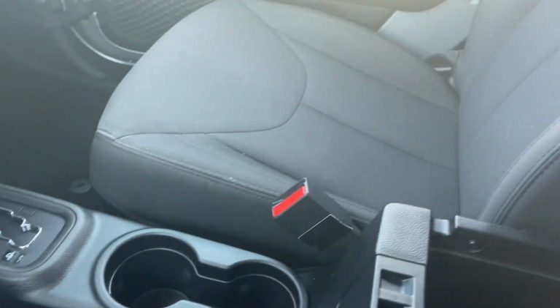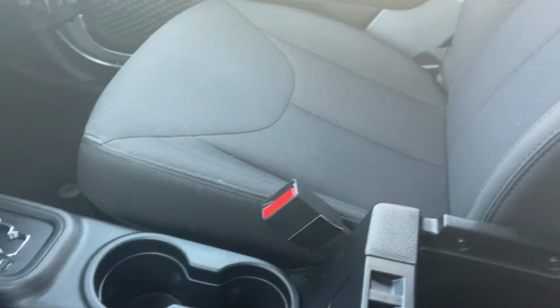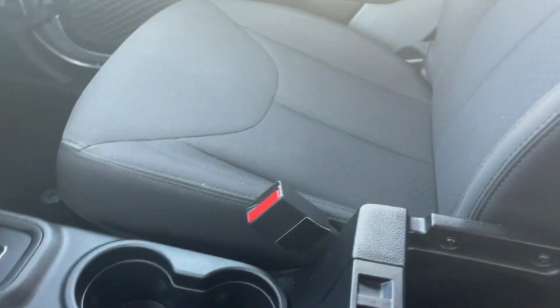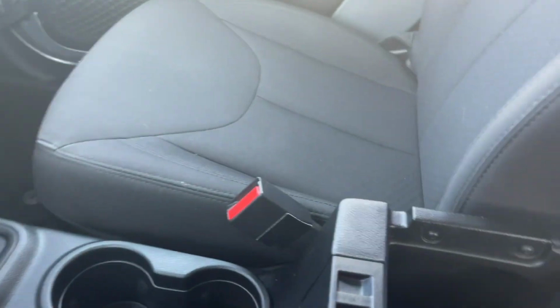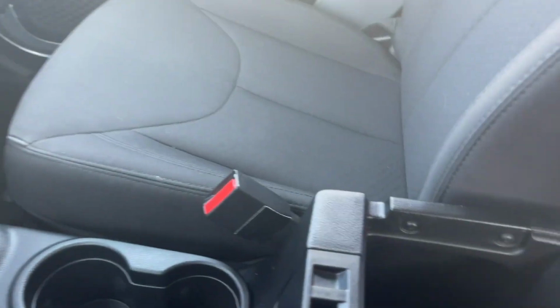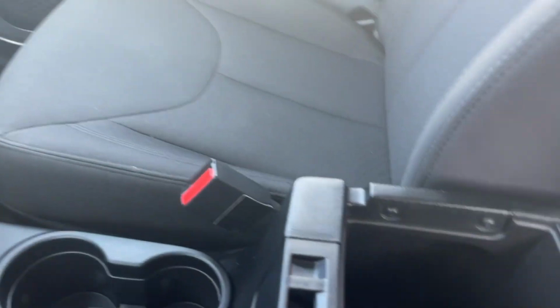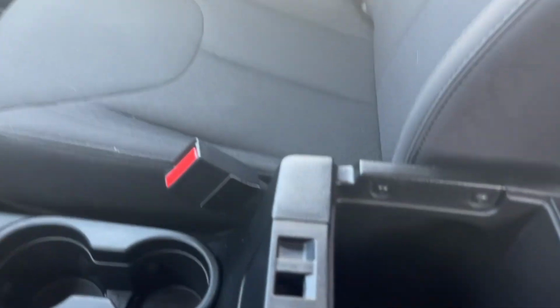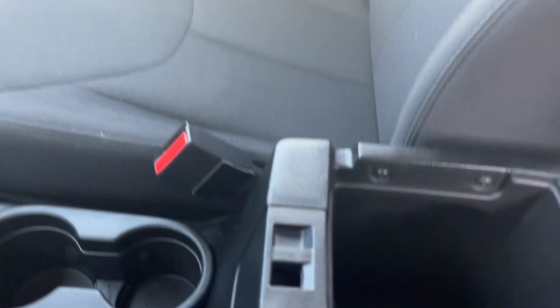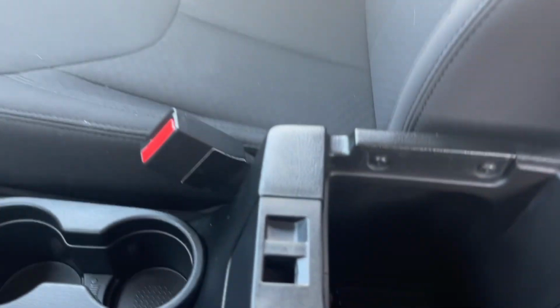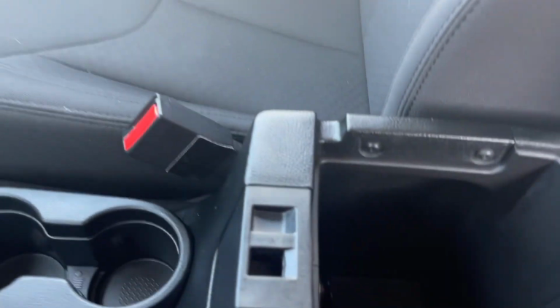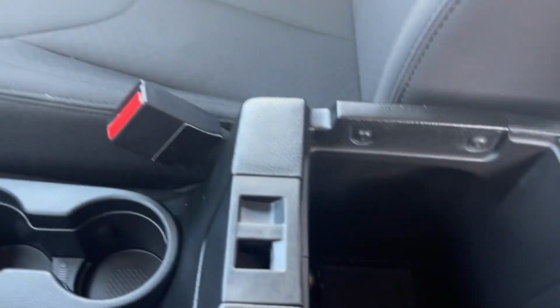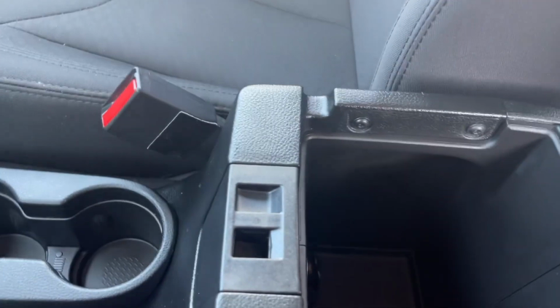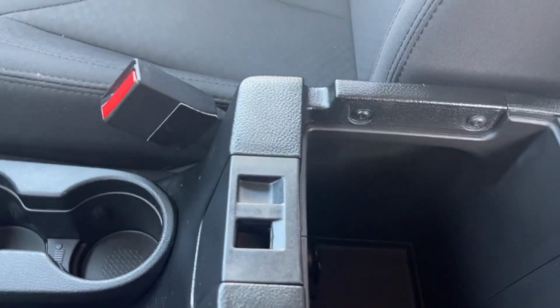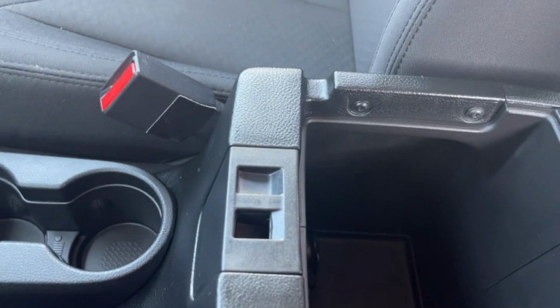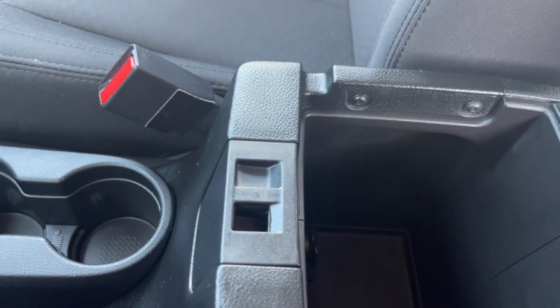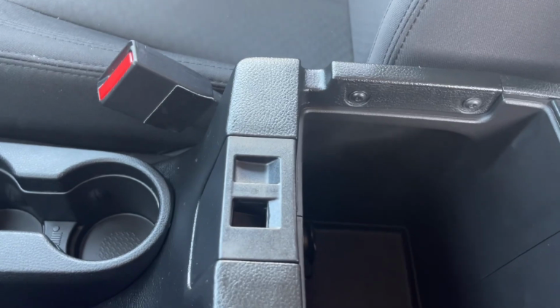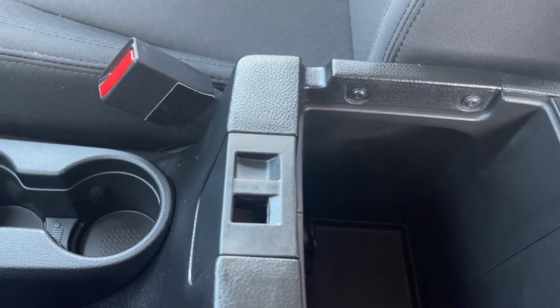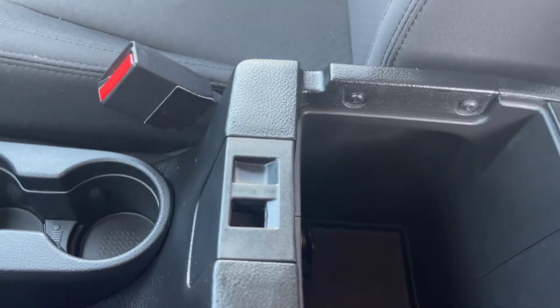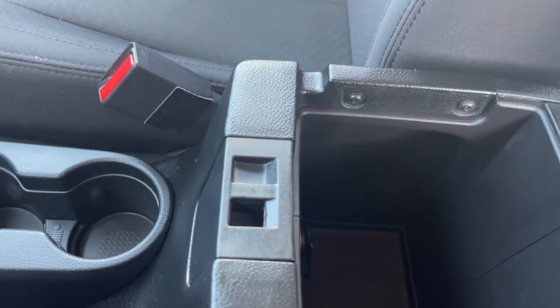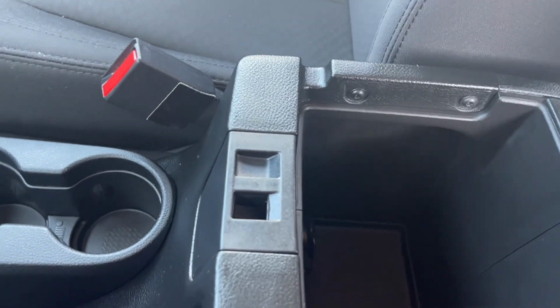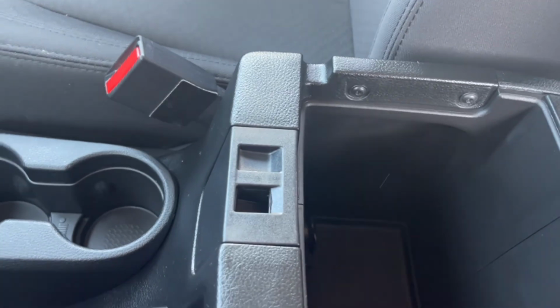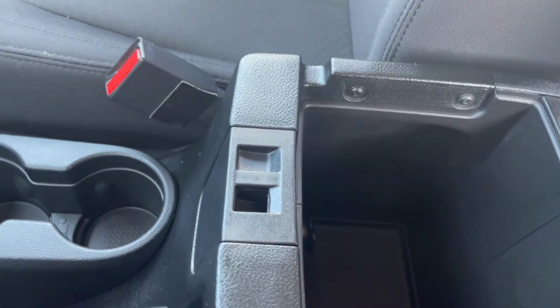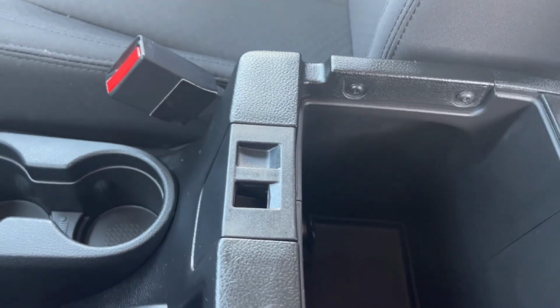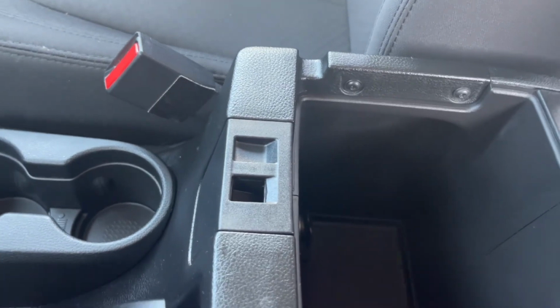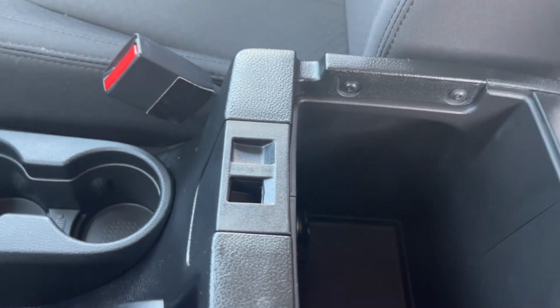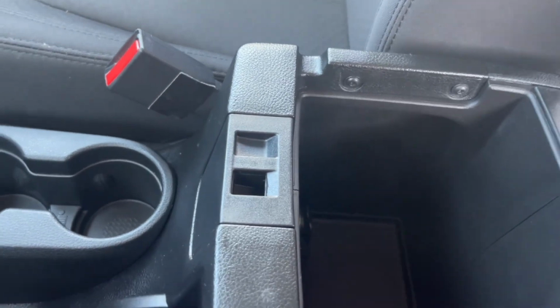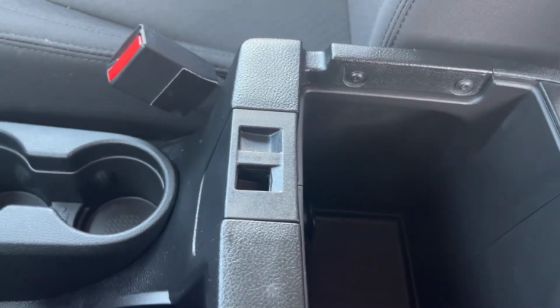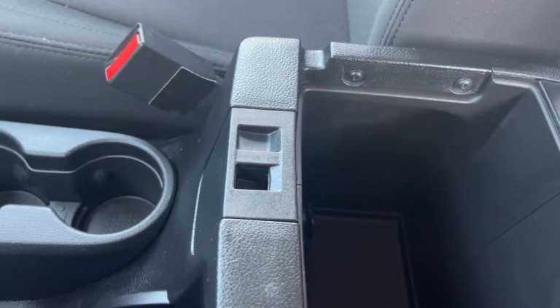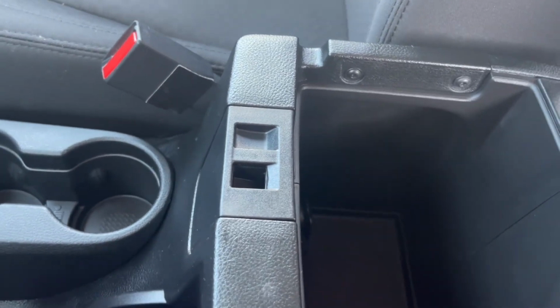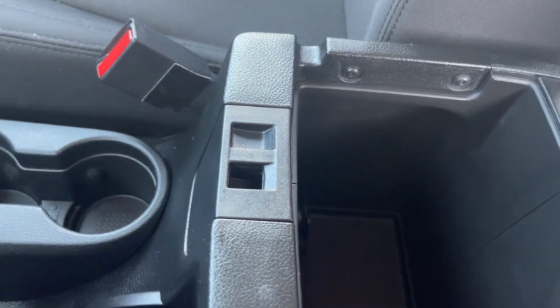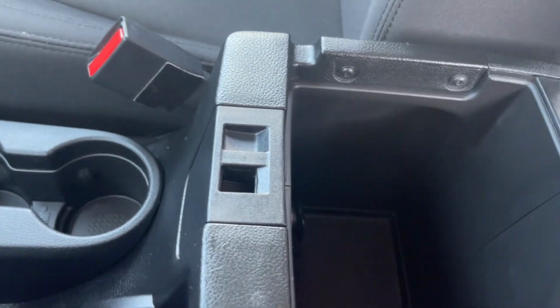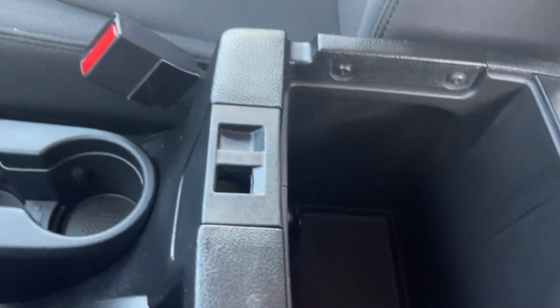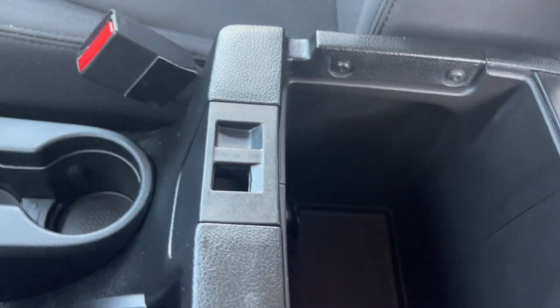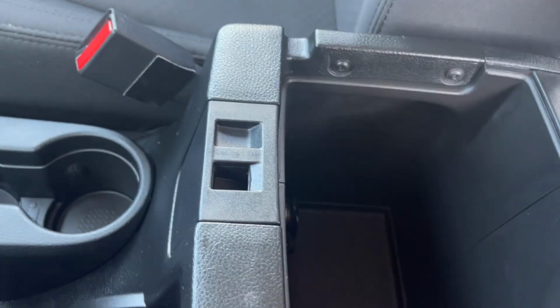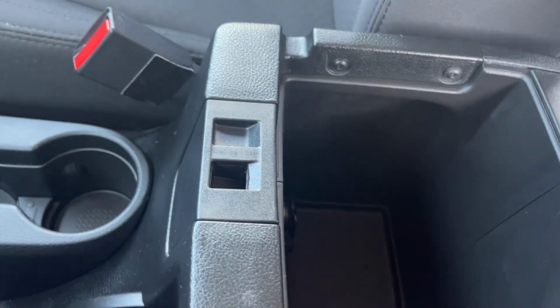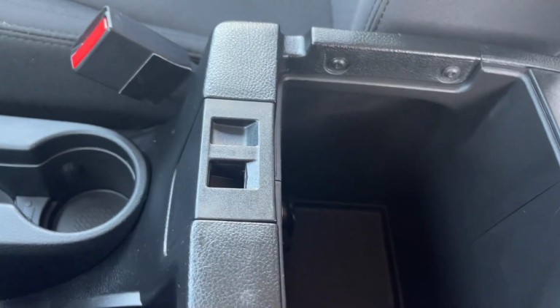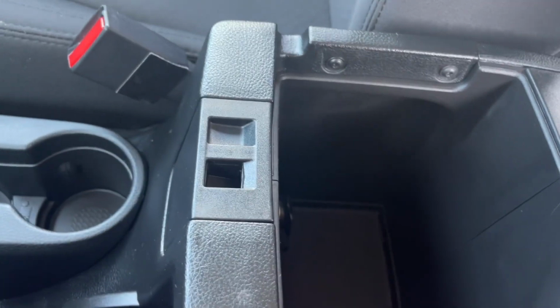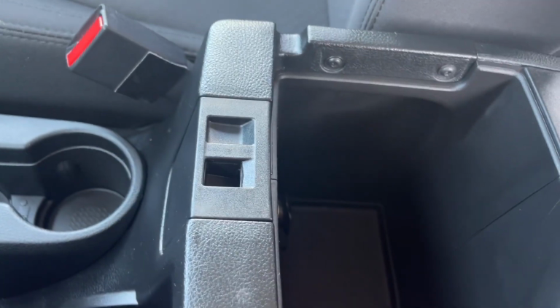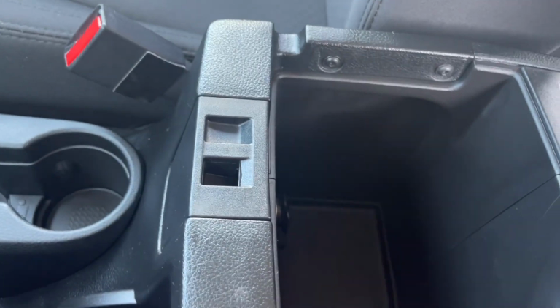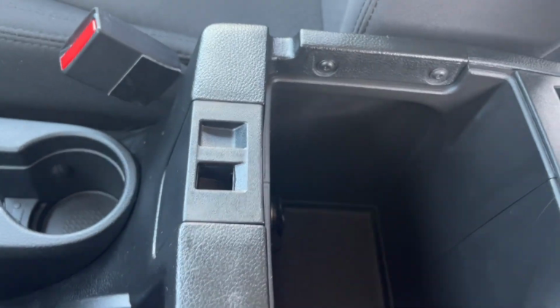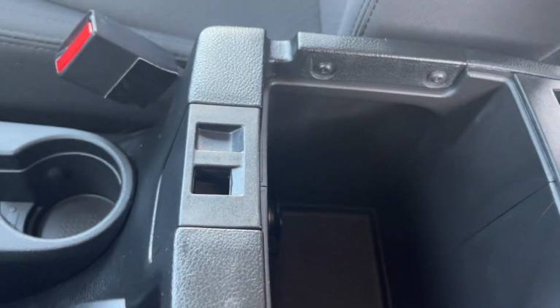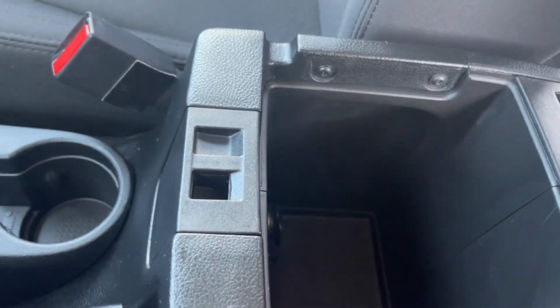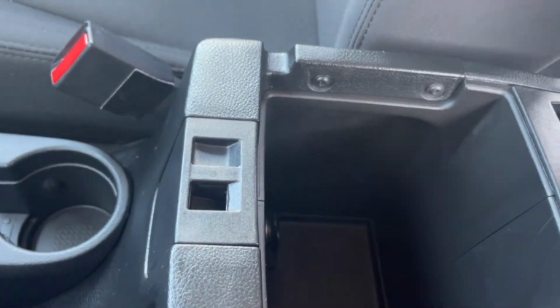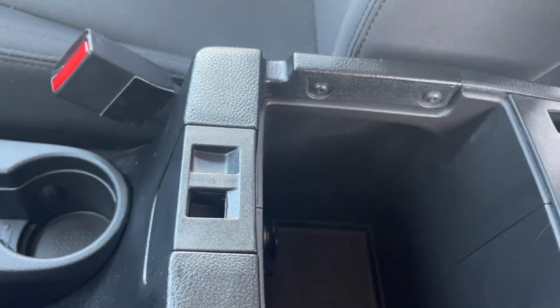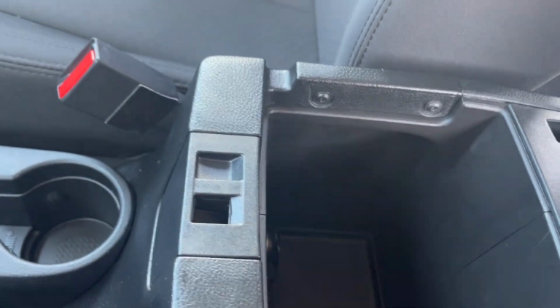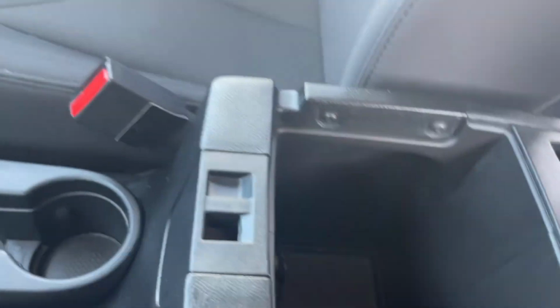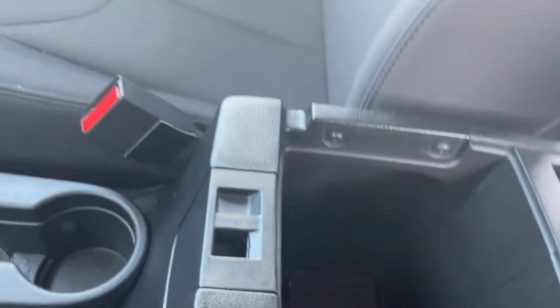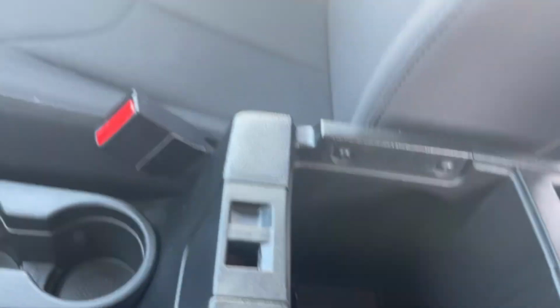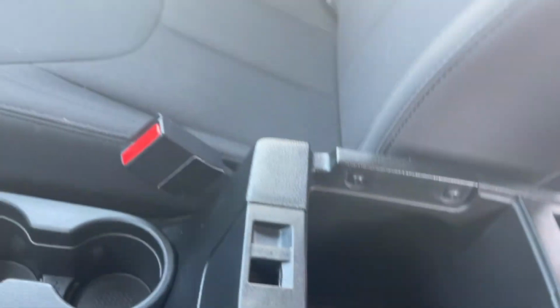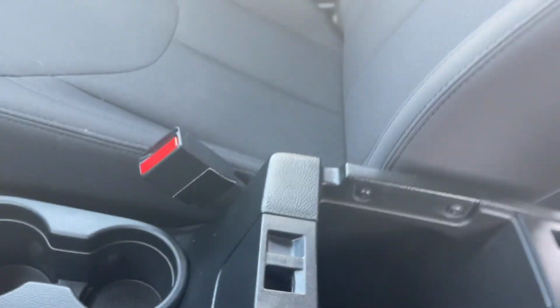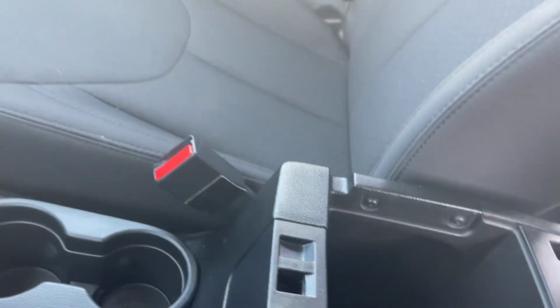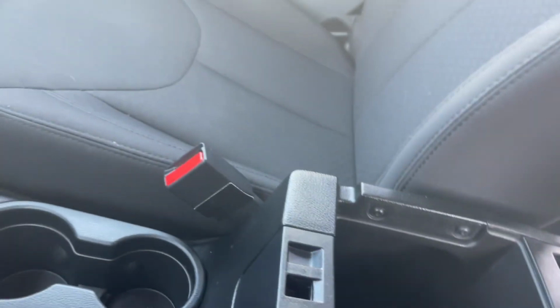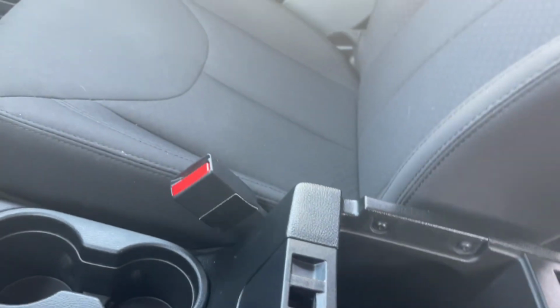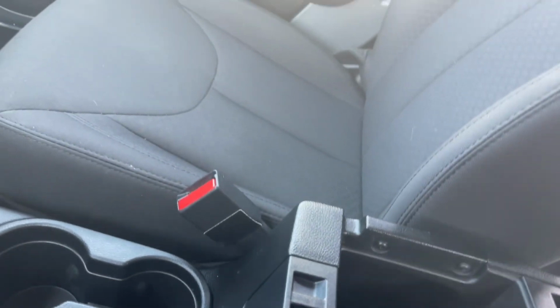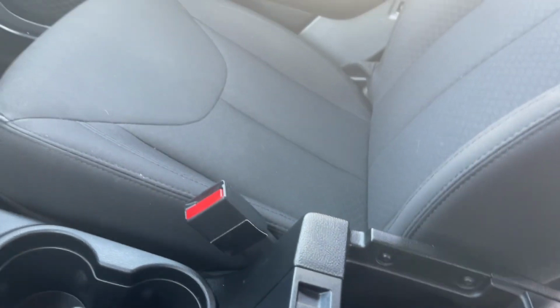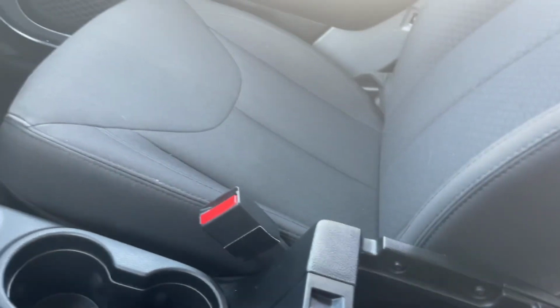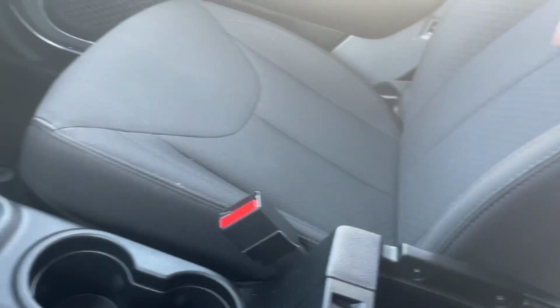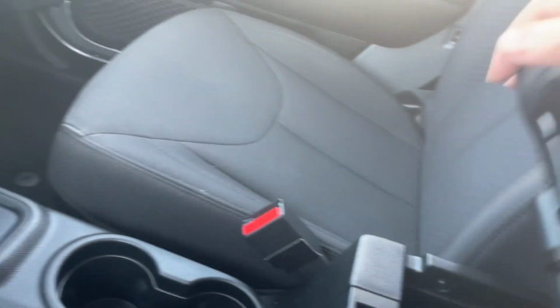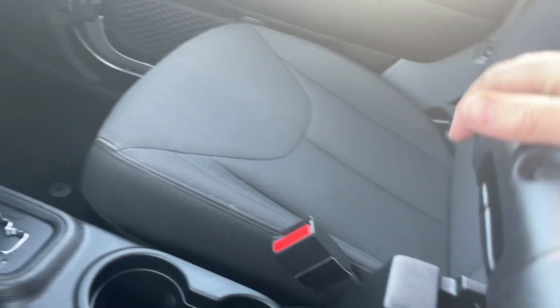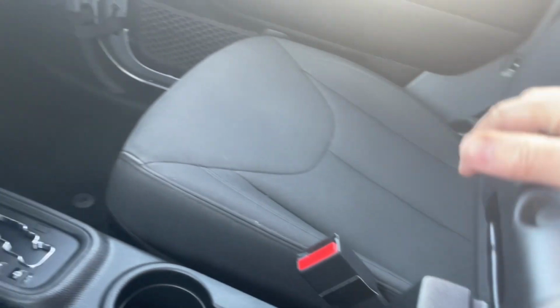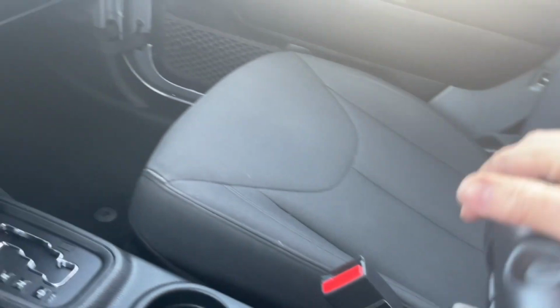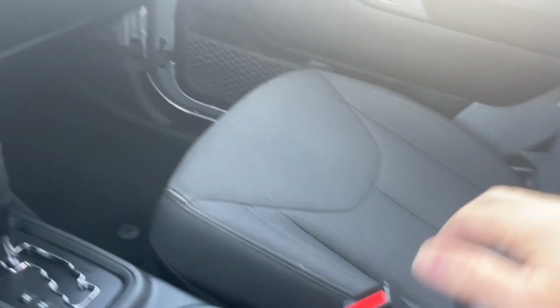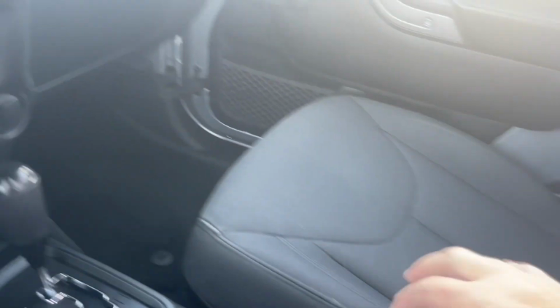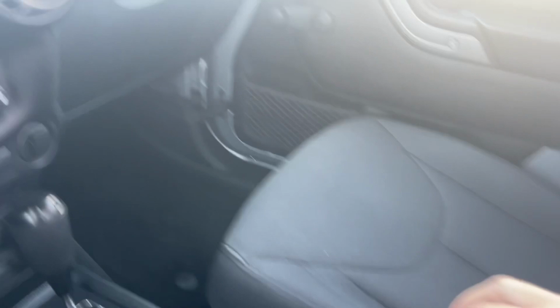Your armrest opens up and you've got two tiers — a shallow and a deeper one. Click to the right for the shallow, click to the left for the deep one. There's a 12 volt in there and you still have room to put things.